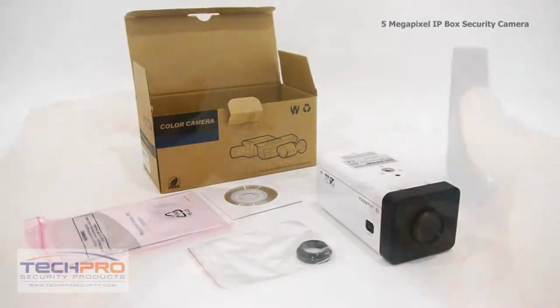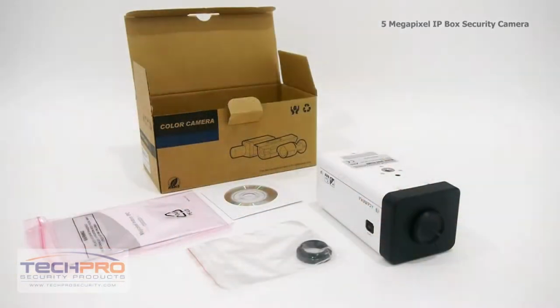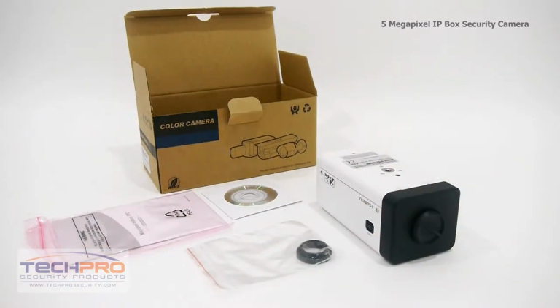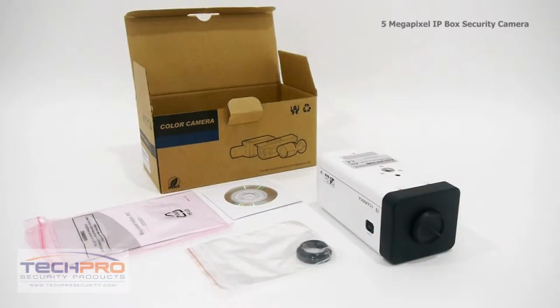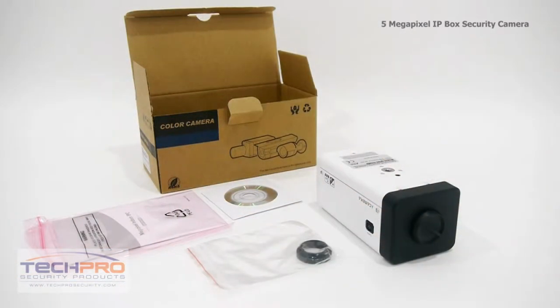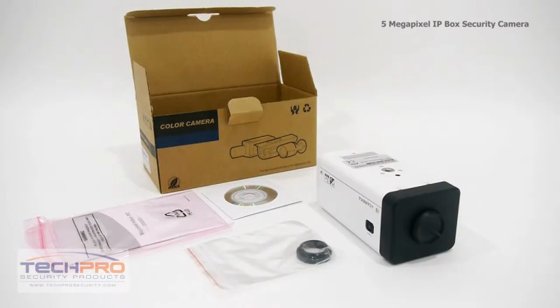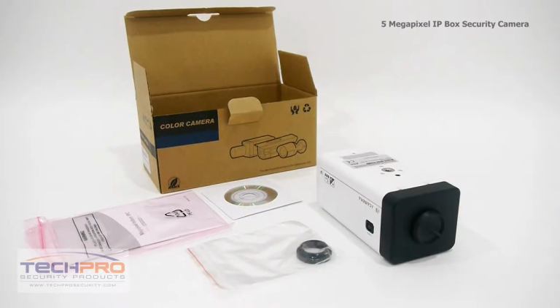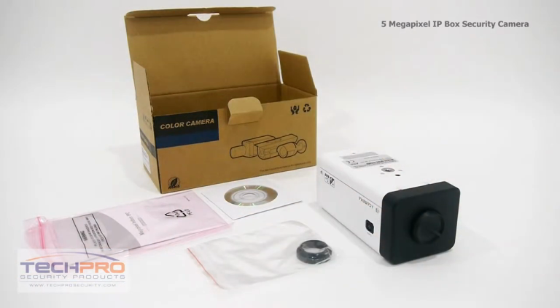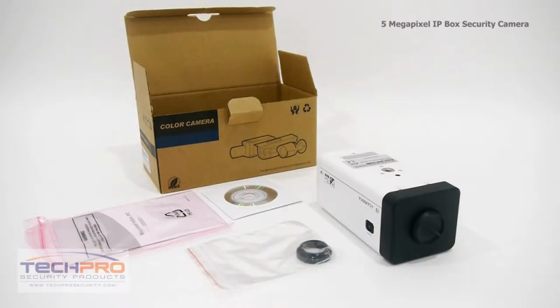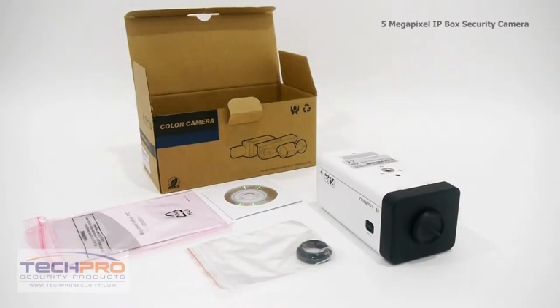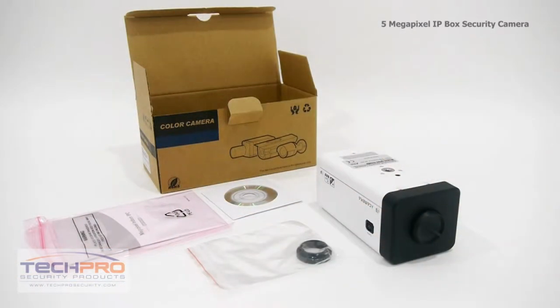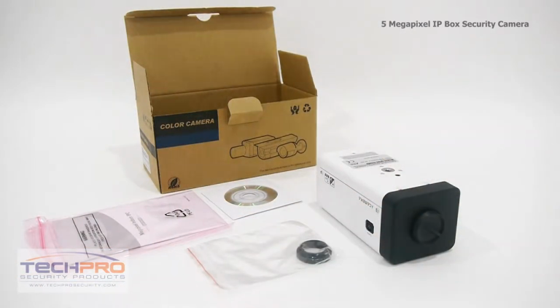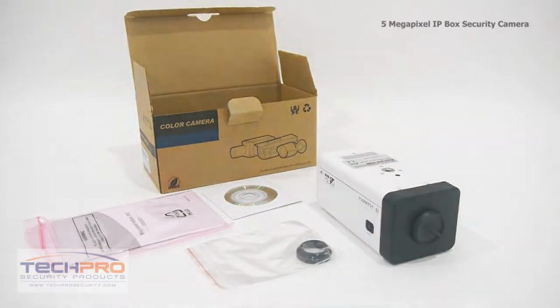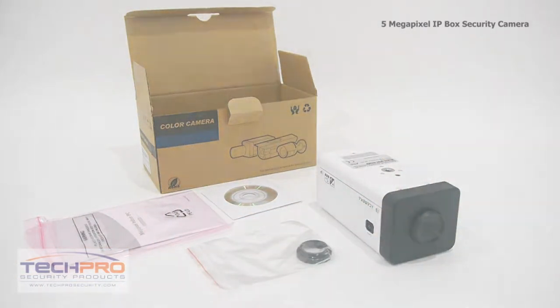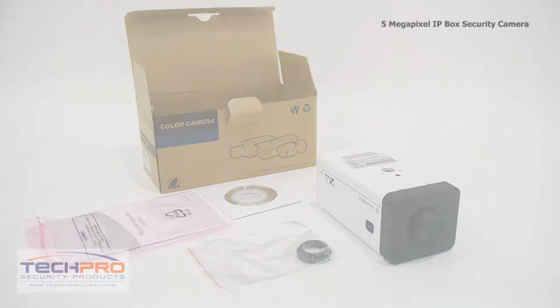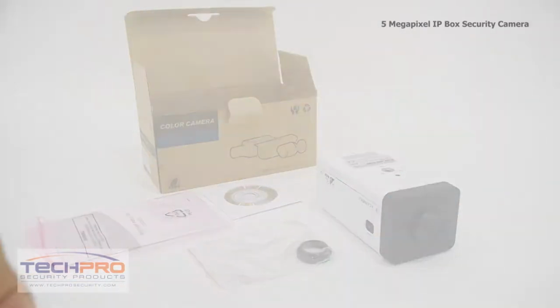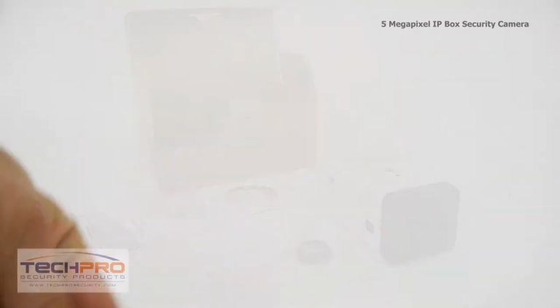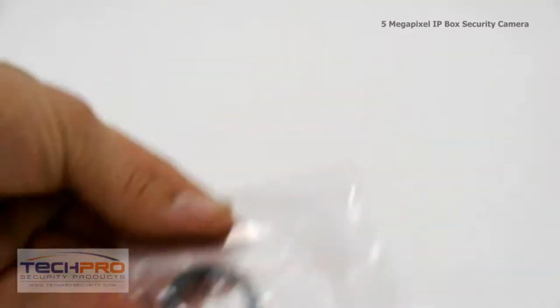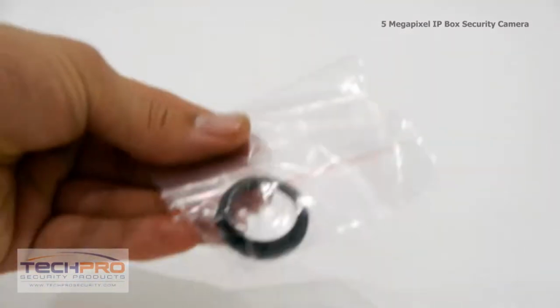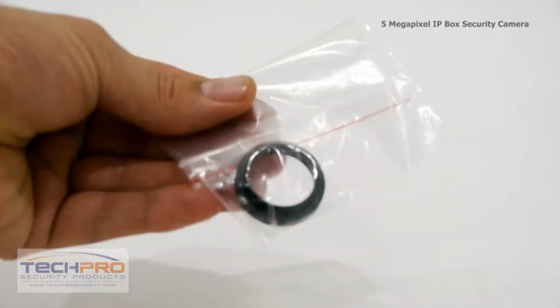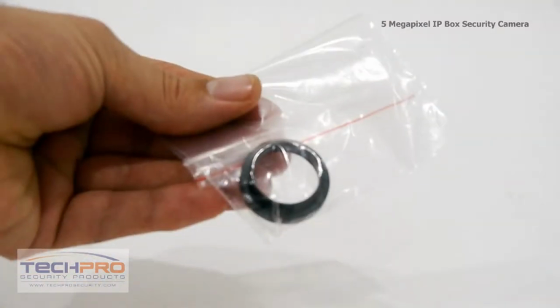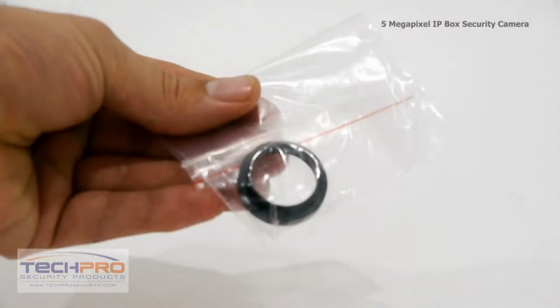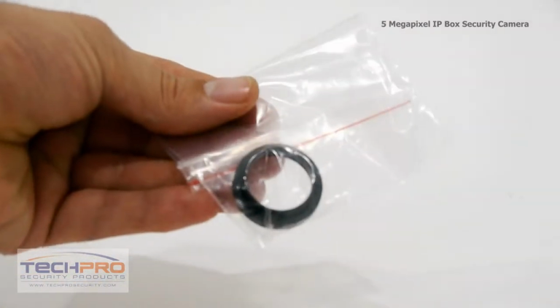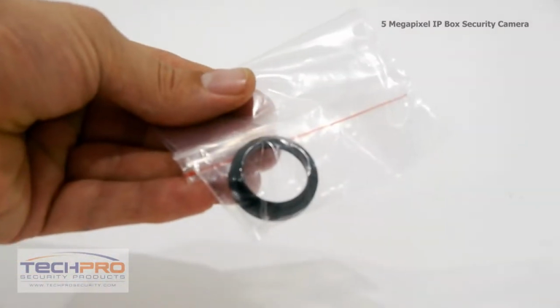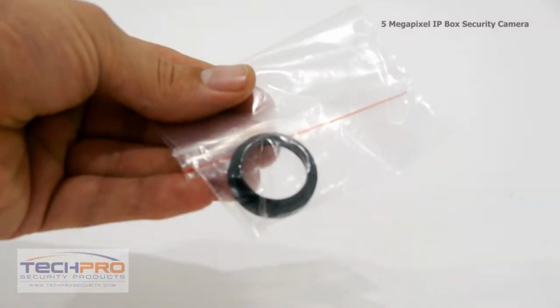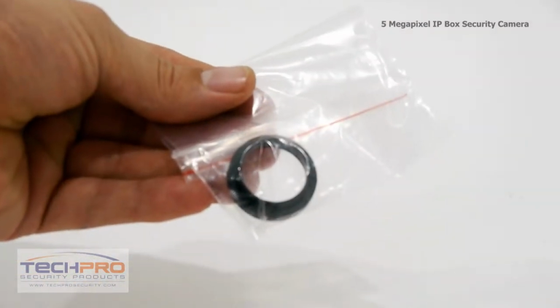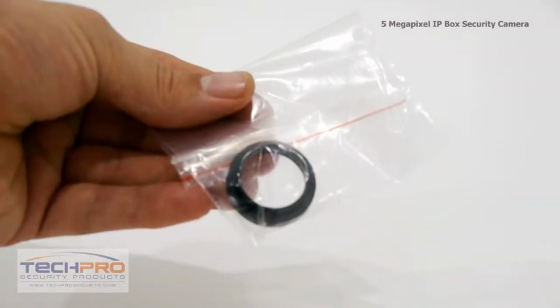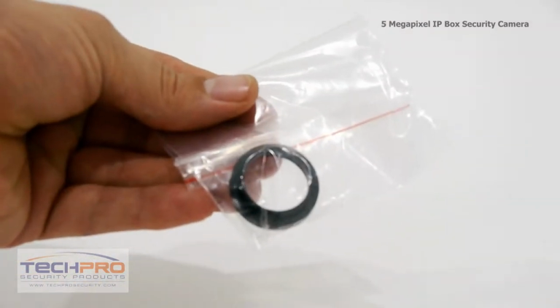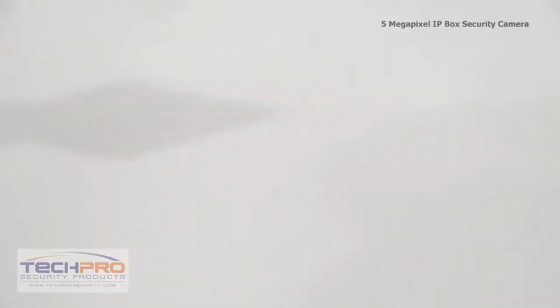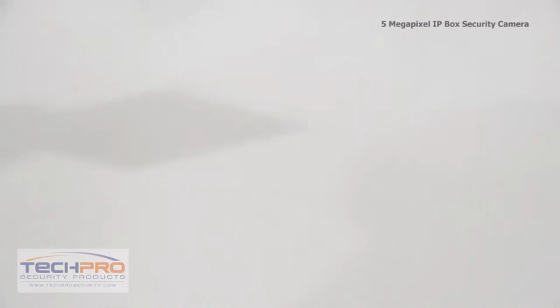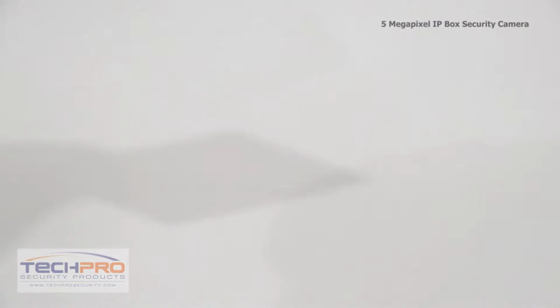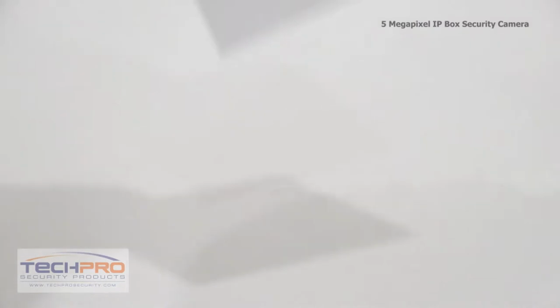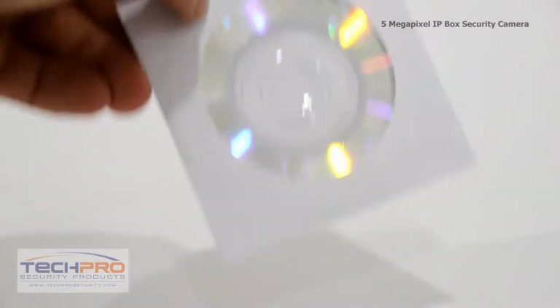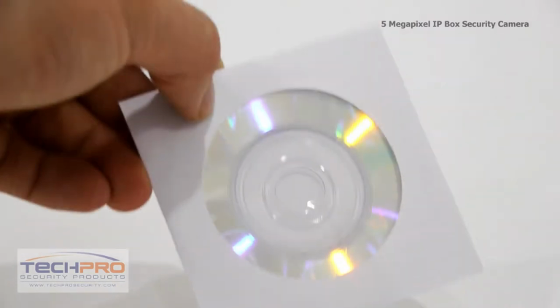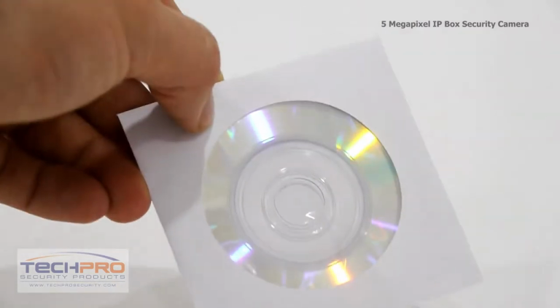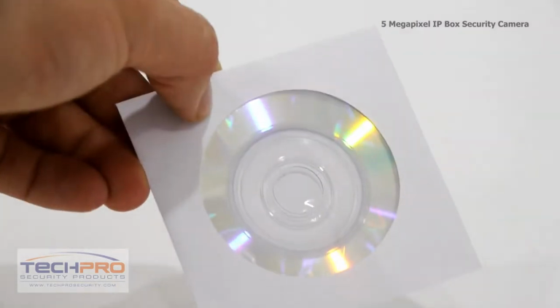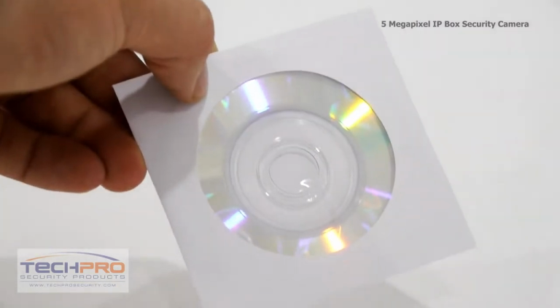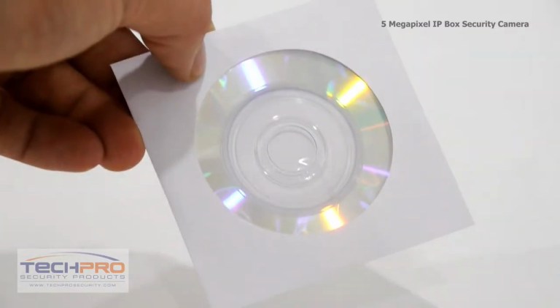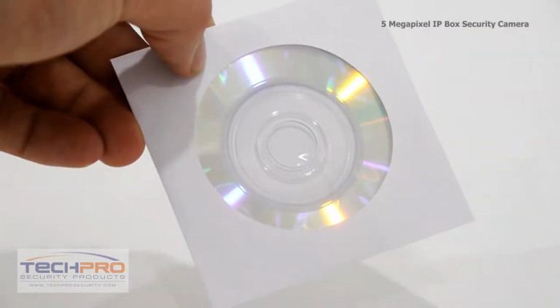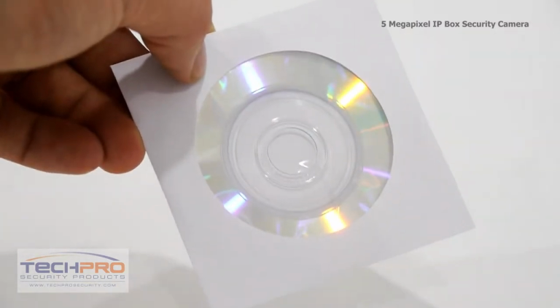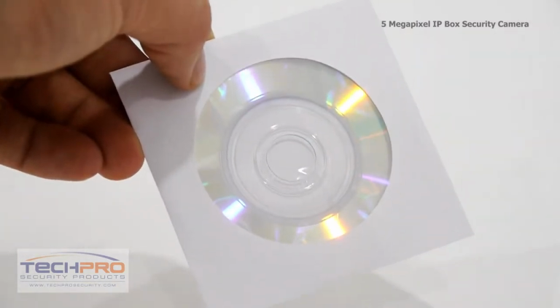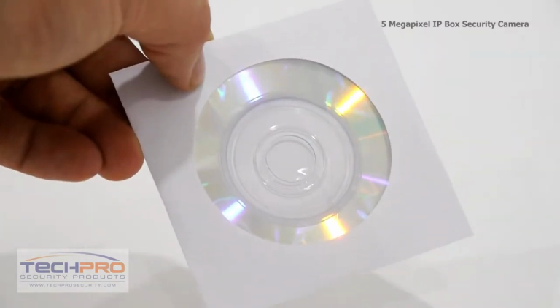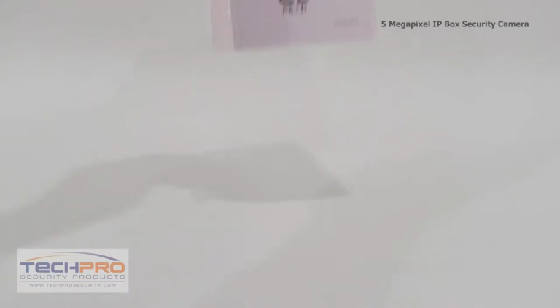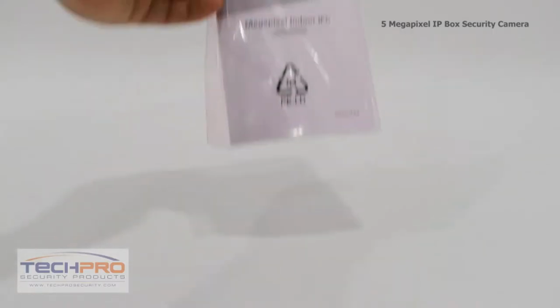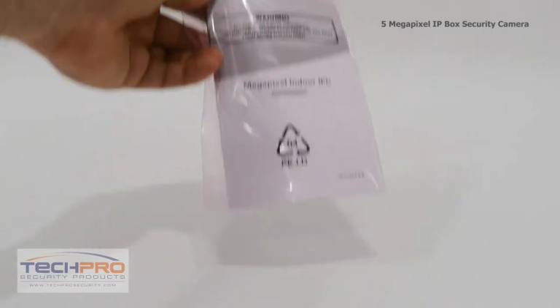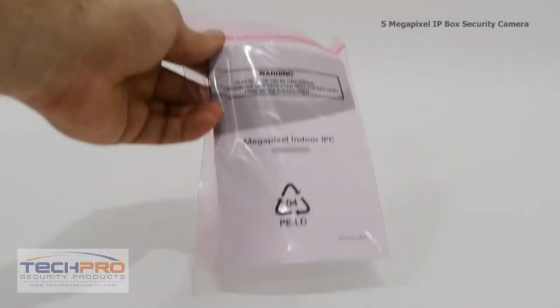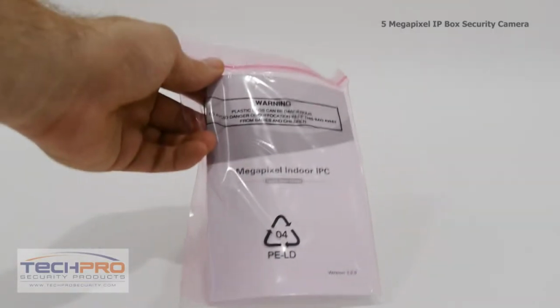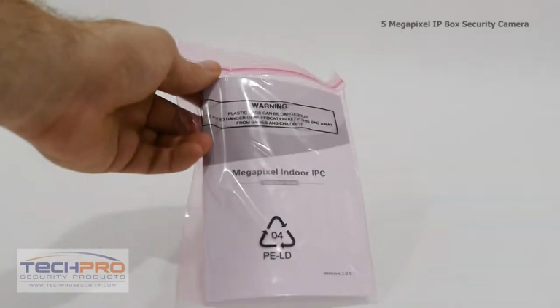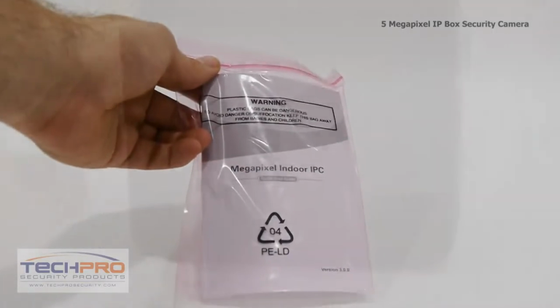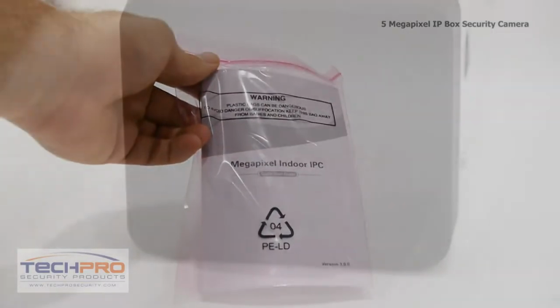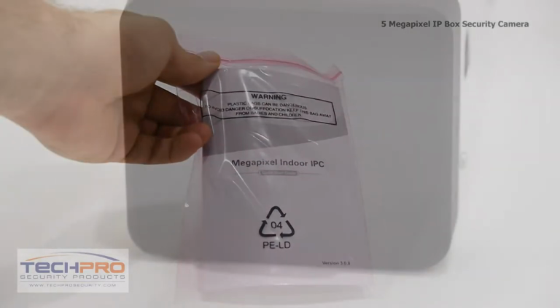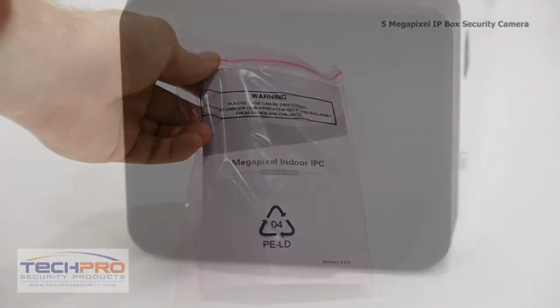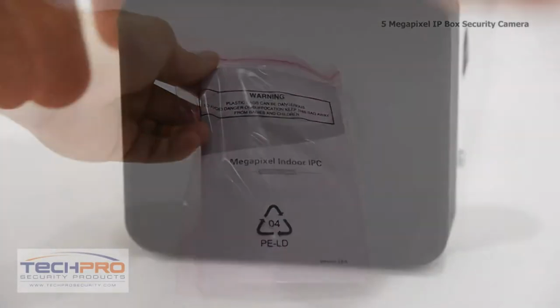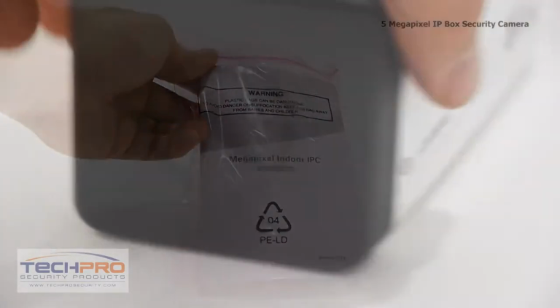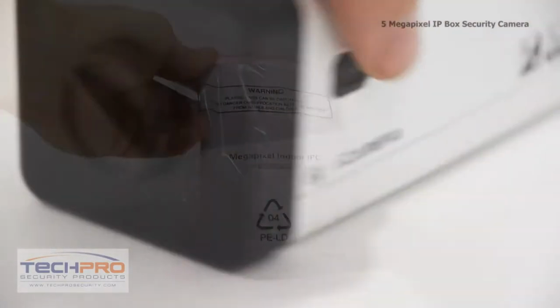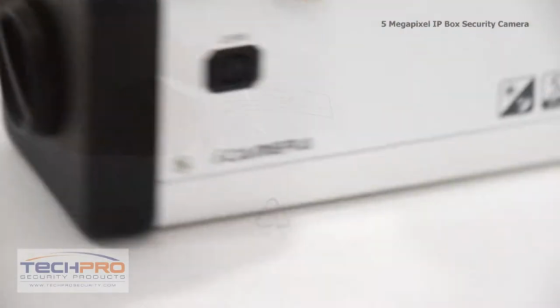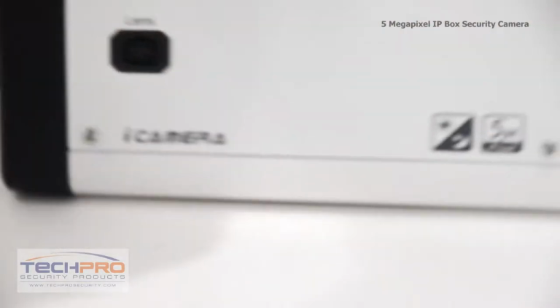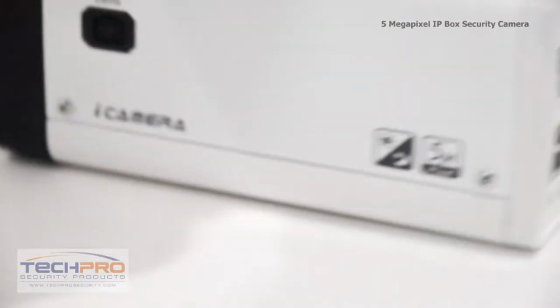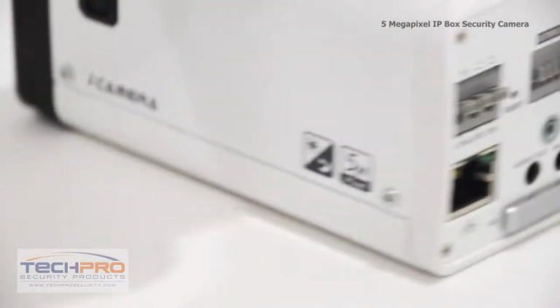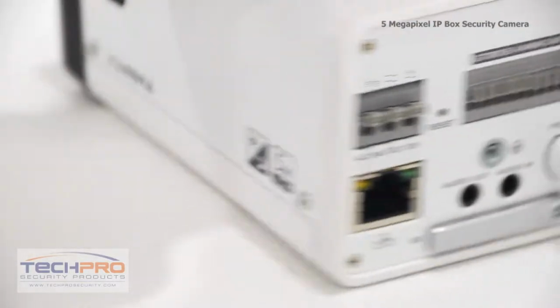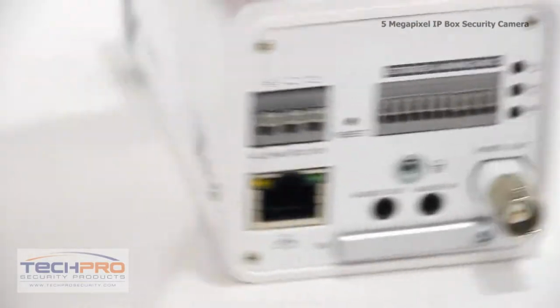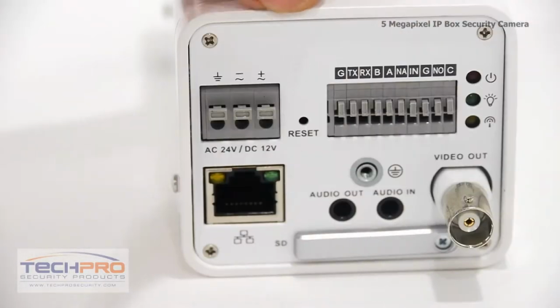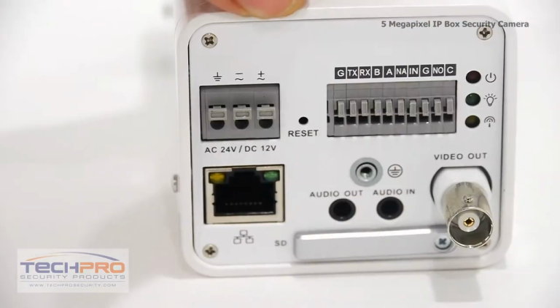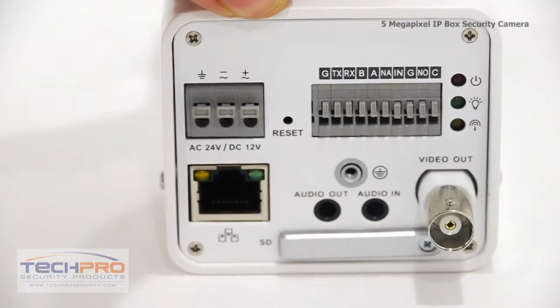Inside the box you'll find a CS mount adapter, software disk, and an instruction manual. Now let's take a look at the back of the camera.